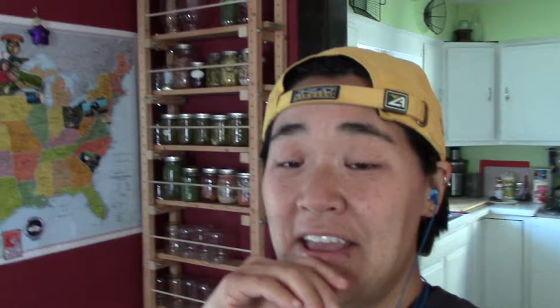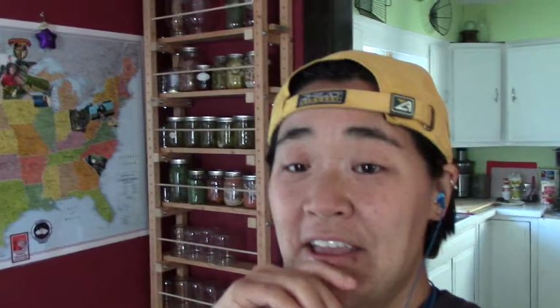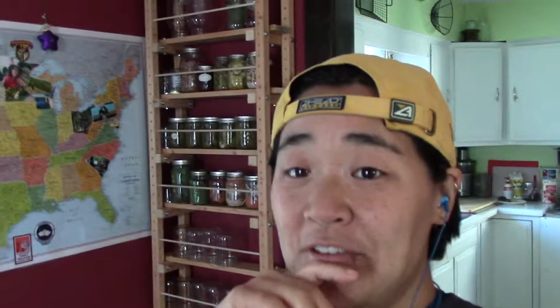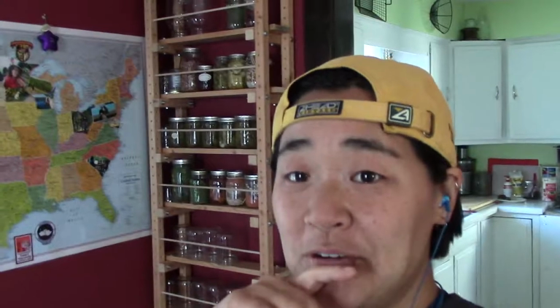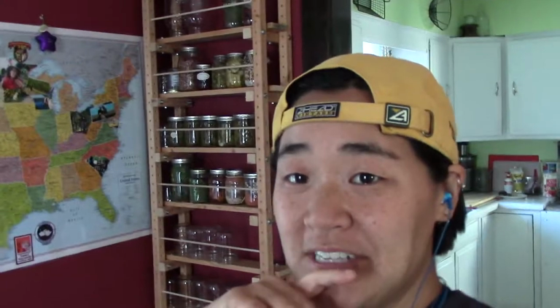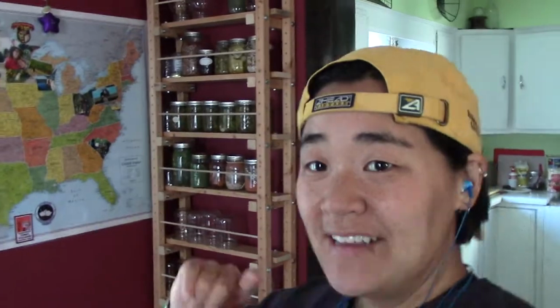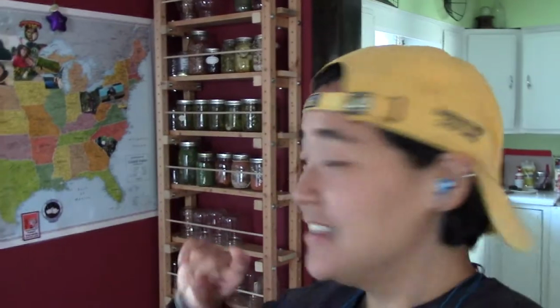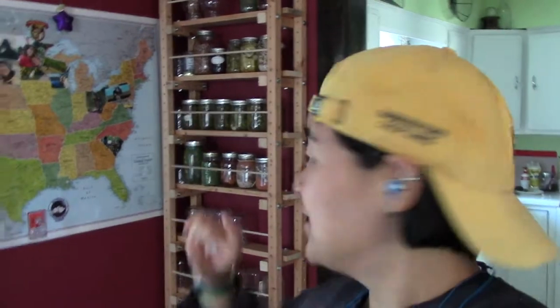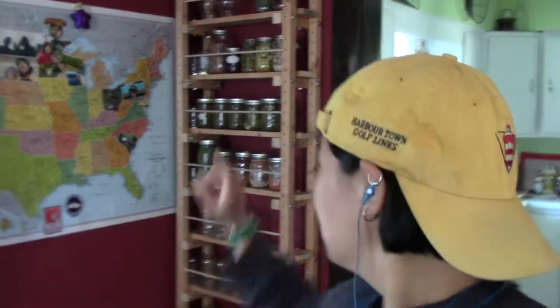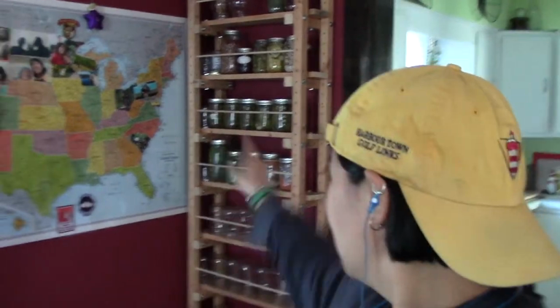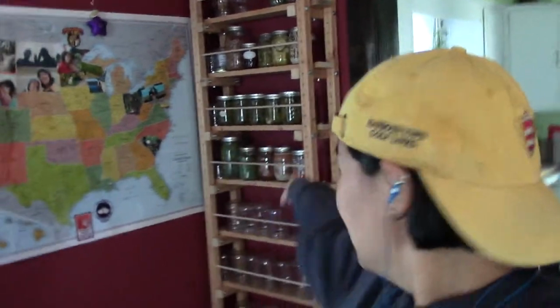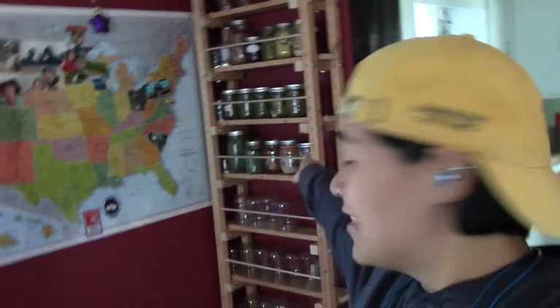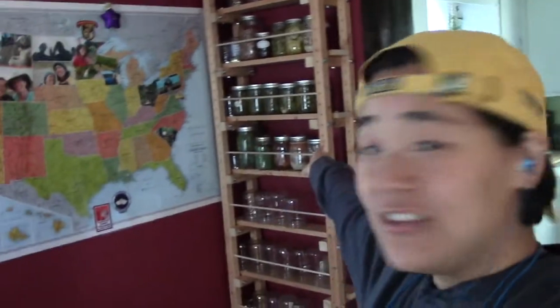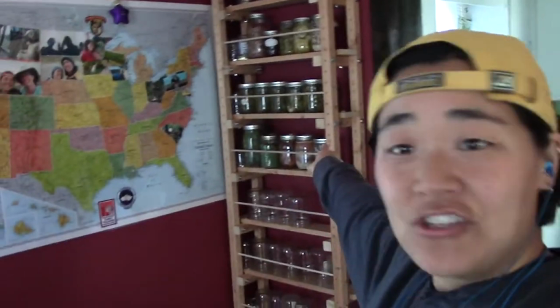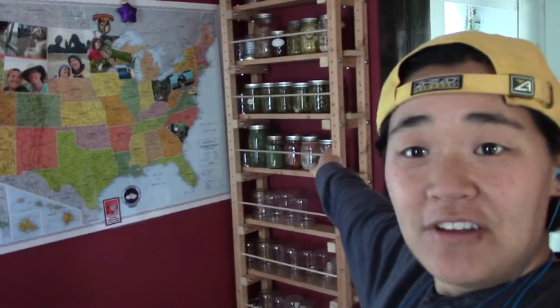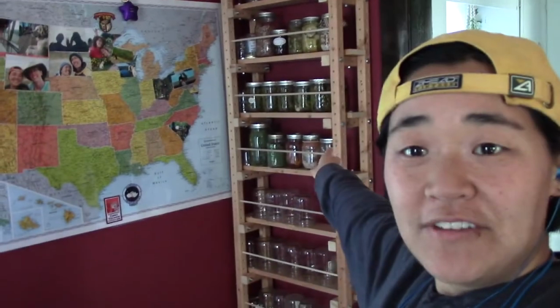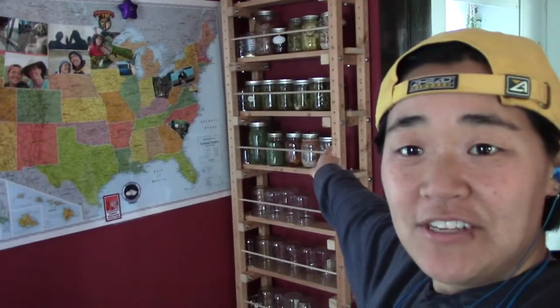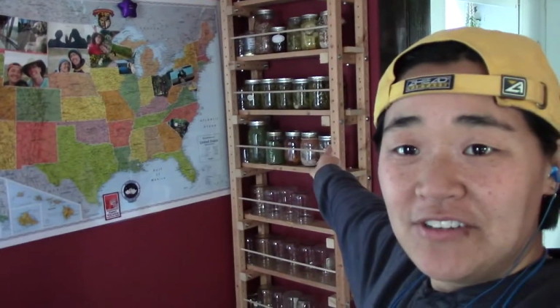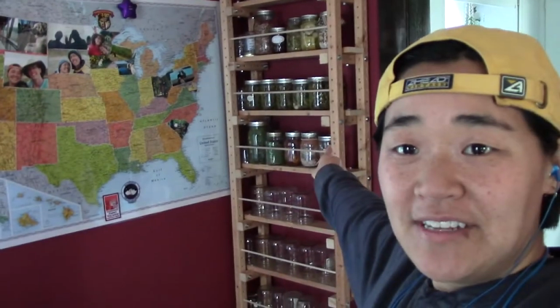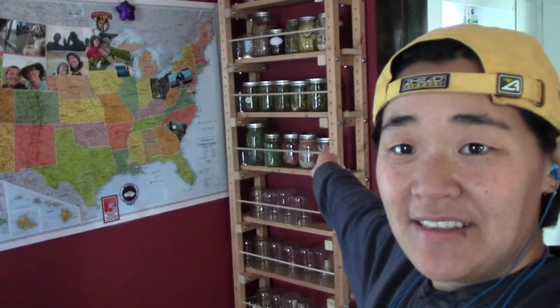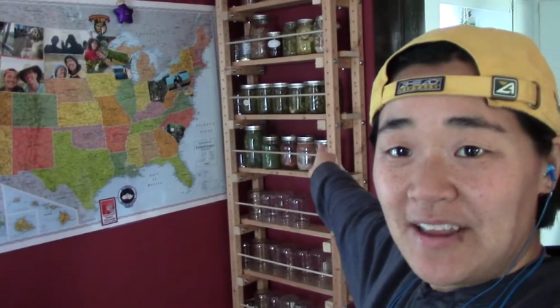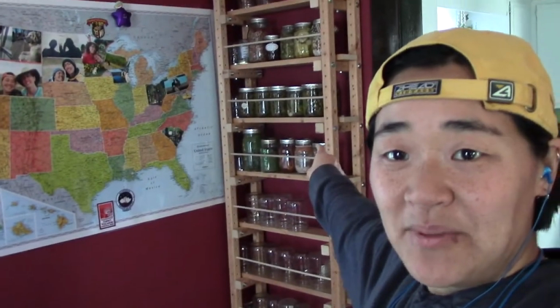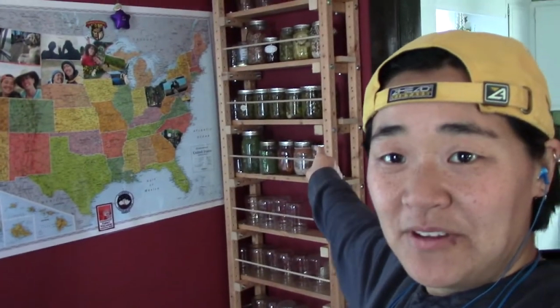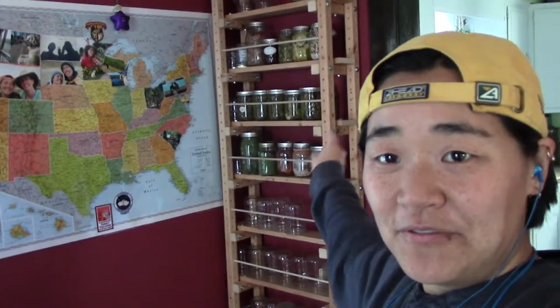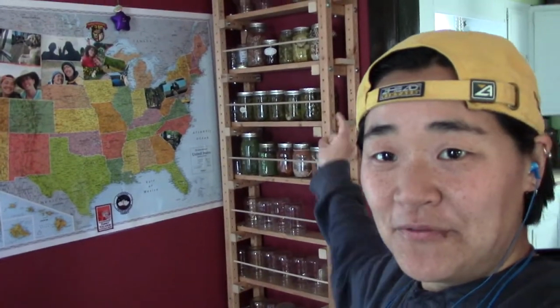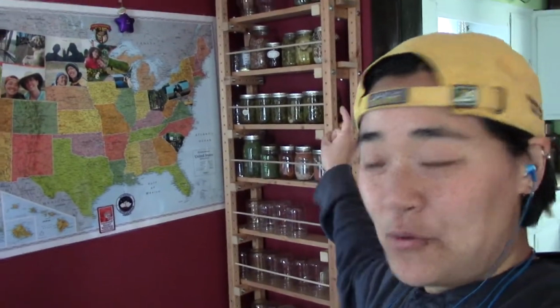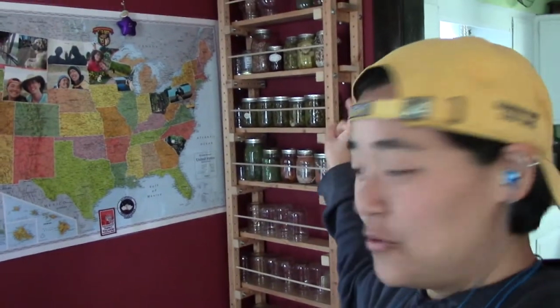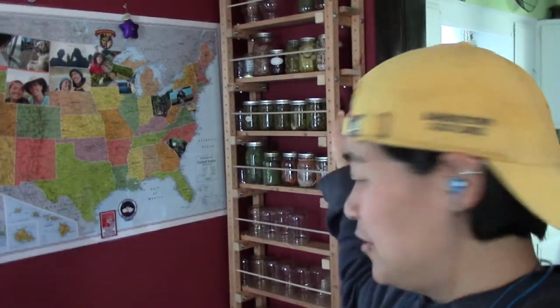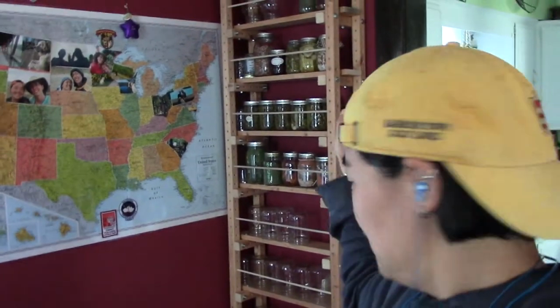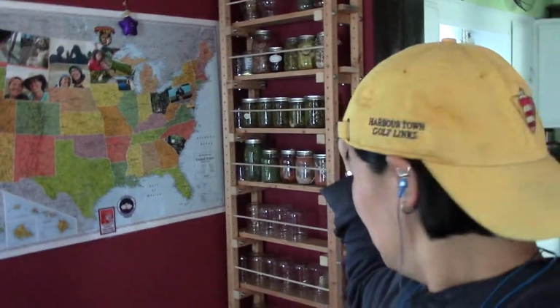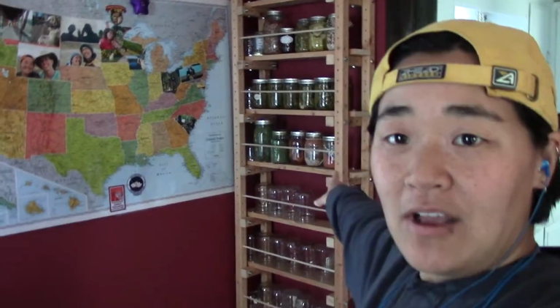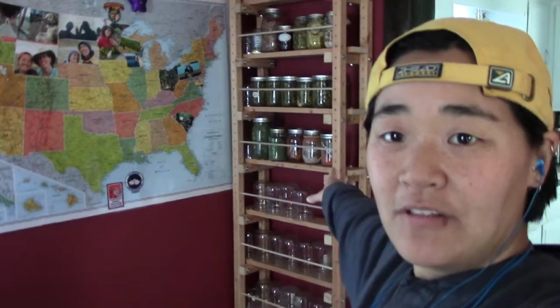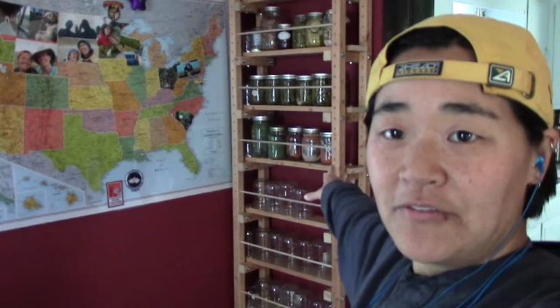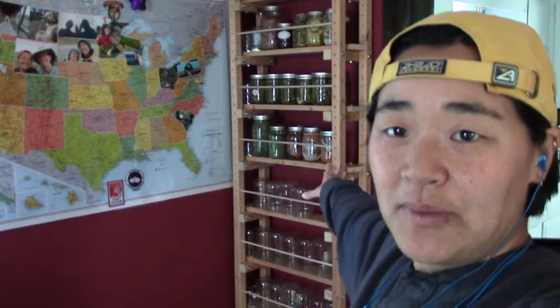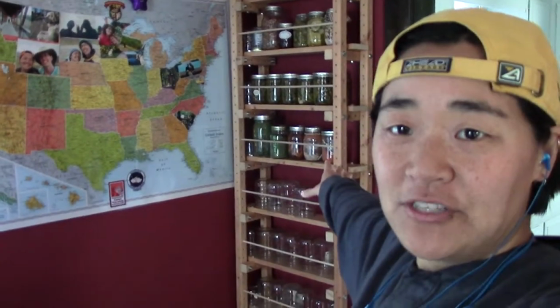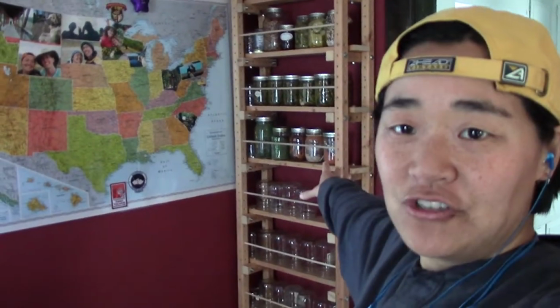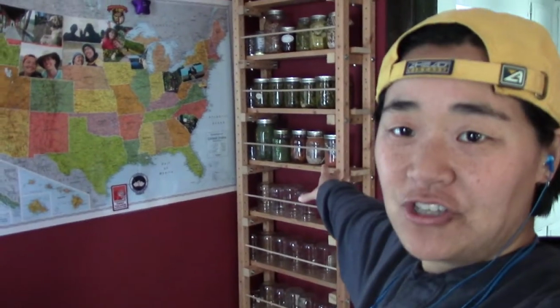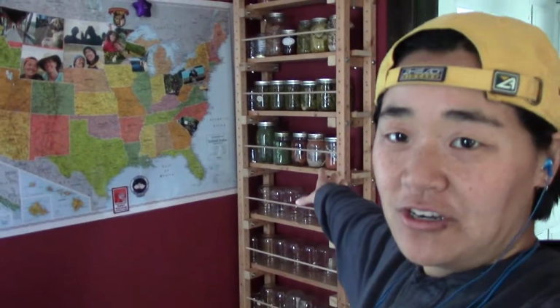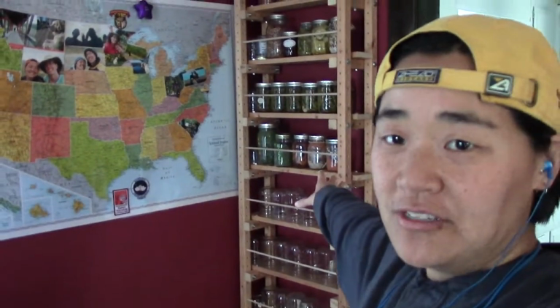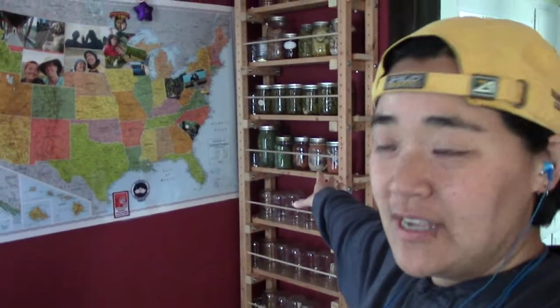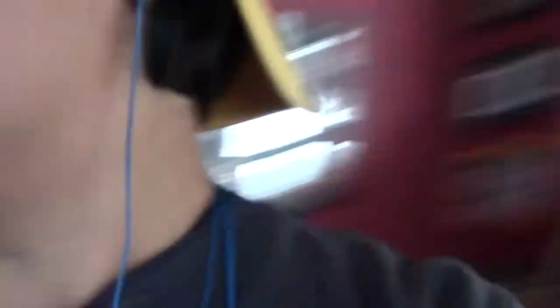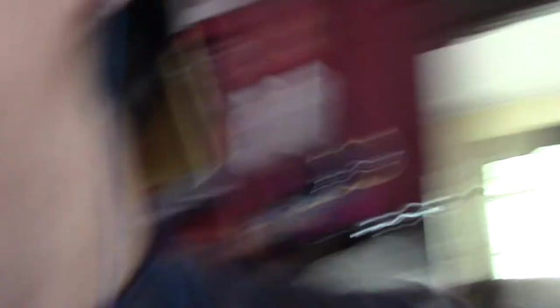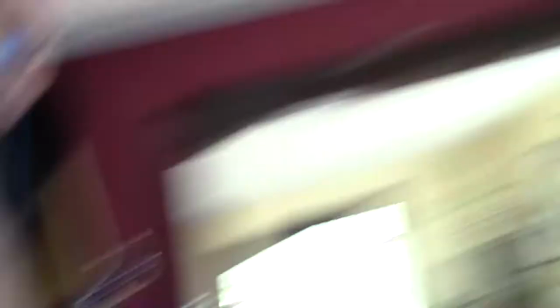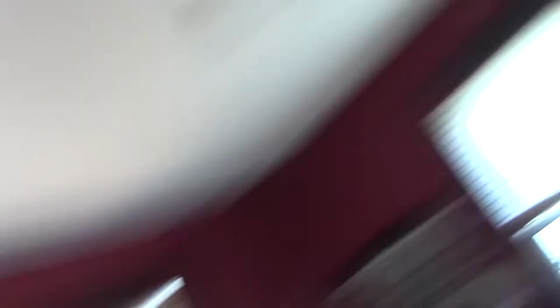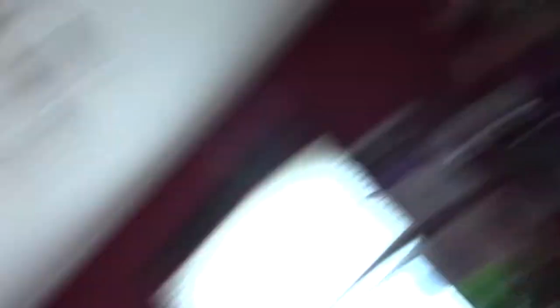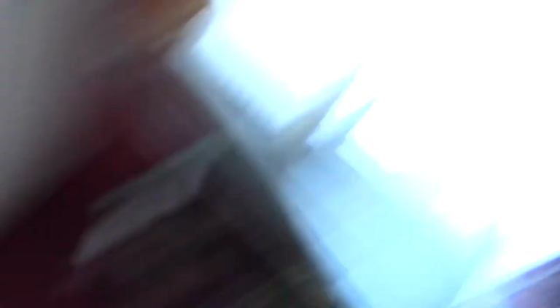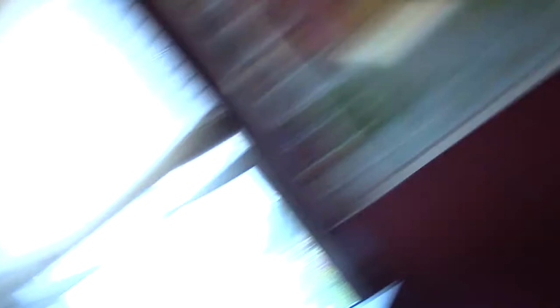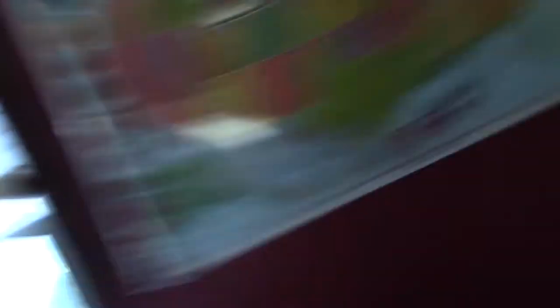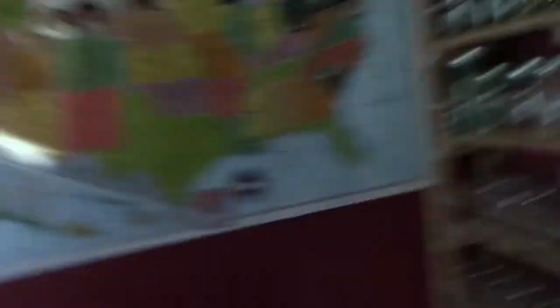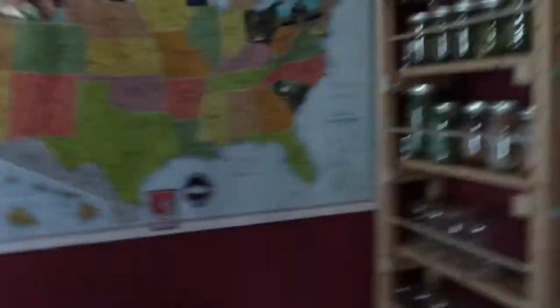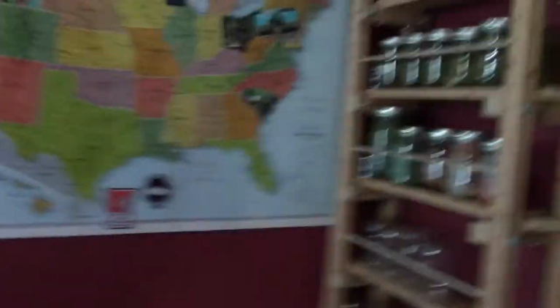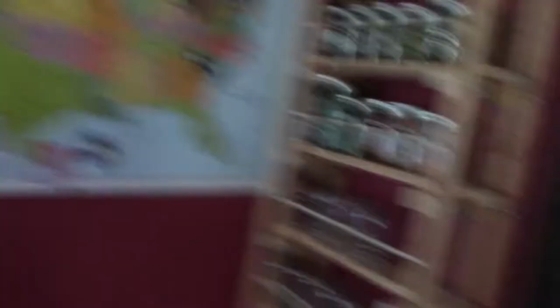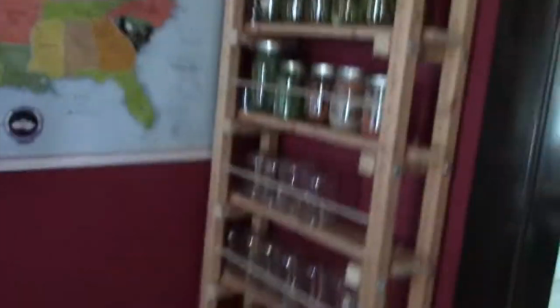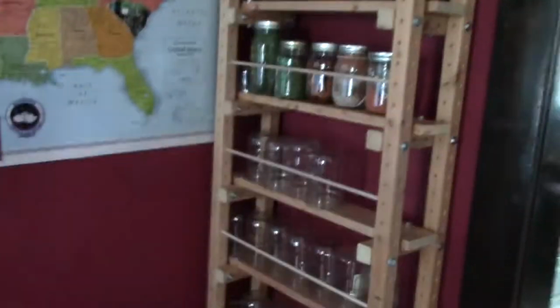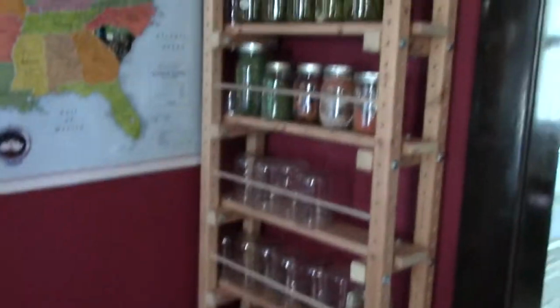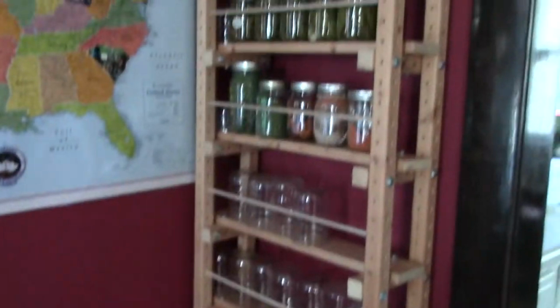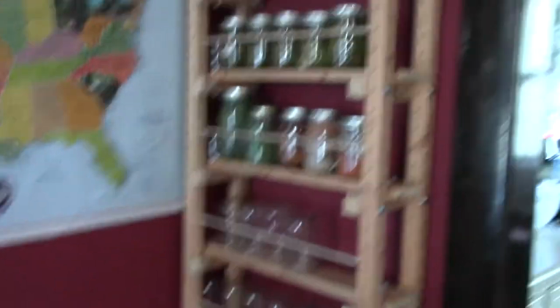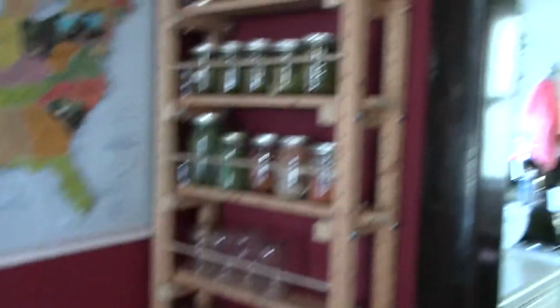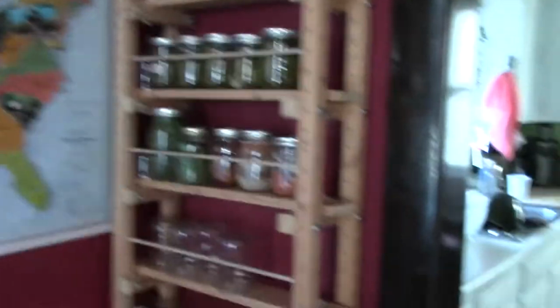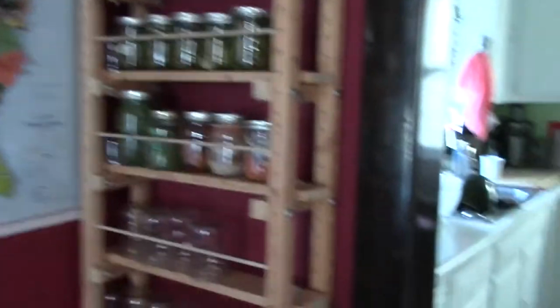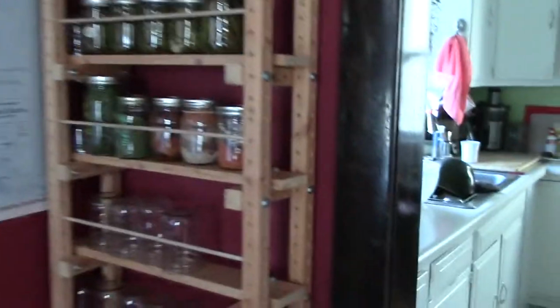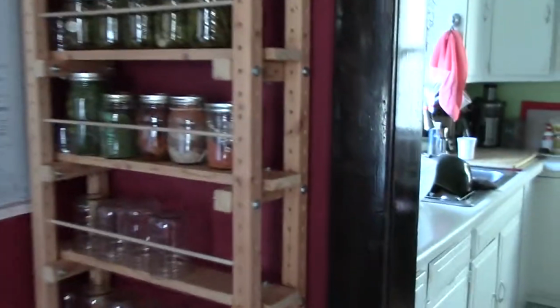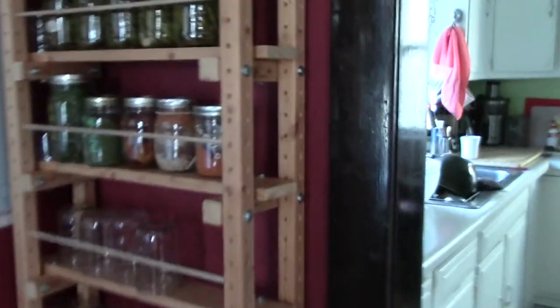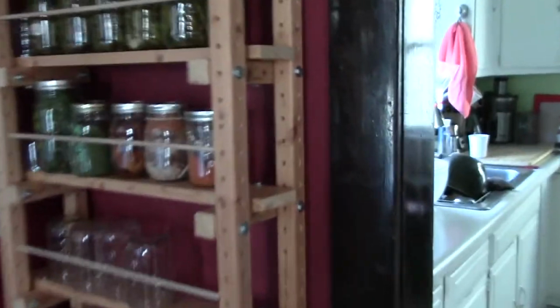Hey folks, this is the shelving unit that I built for all of our mason jars. Let's head out to the garage — I'm going to show you how I built it.